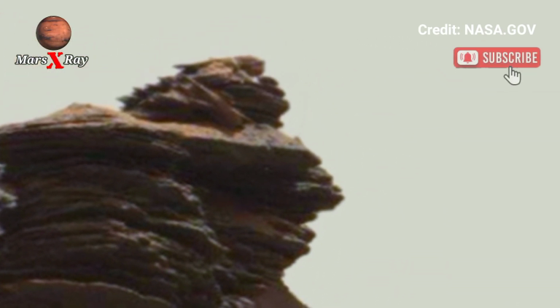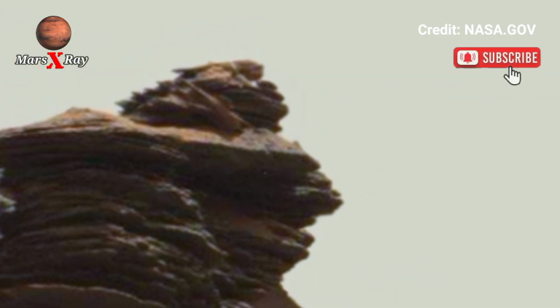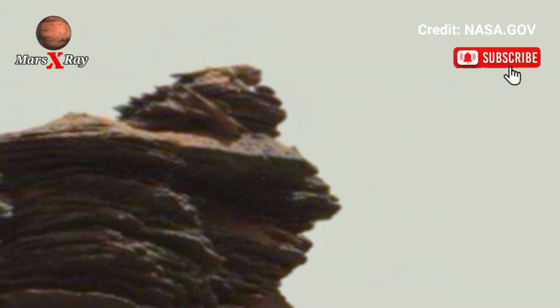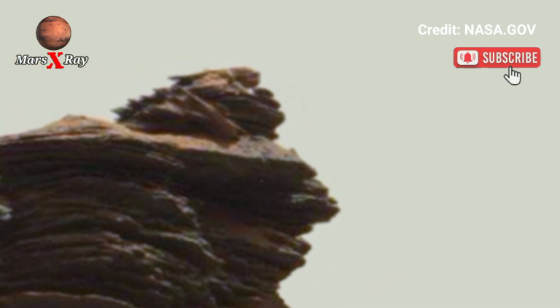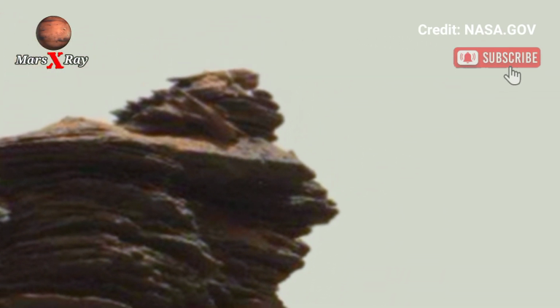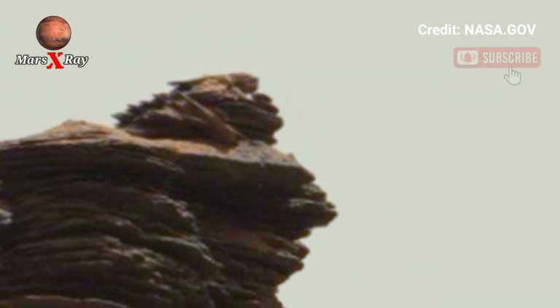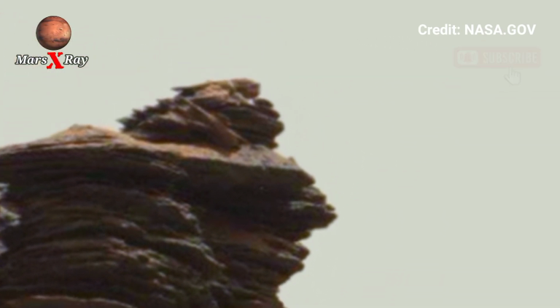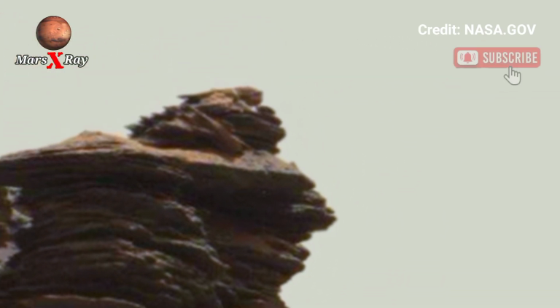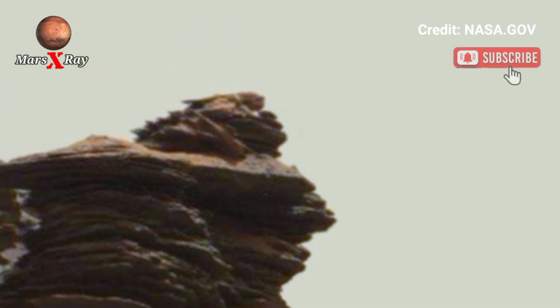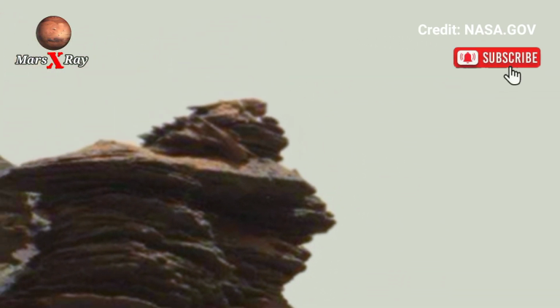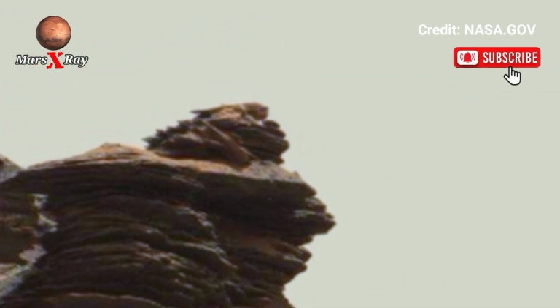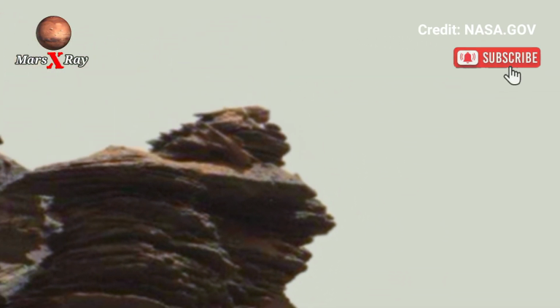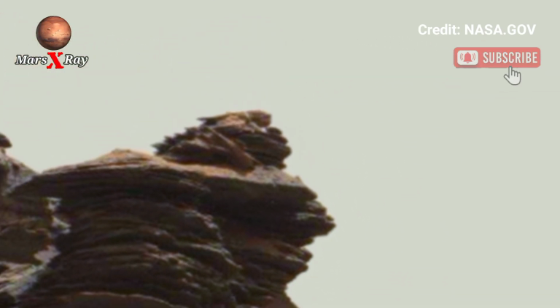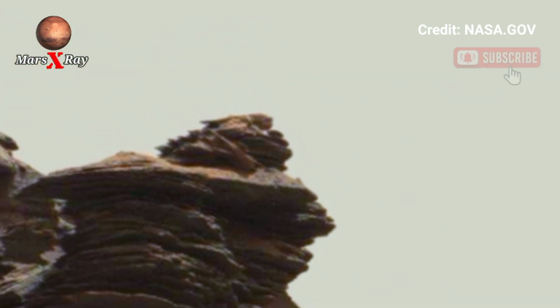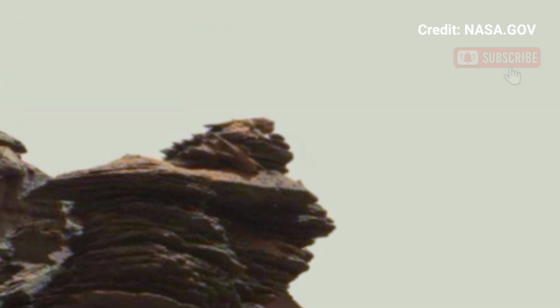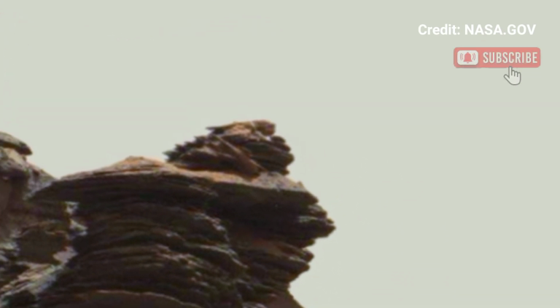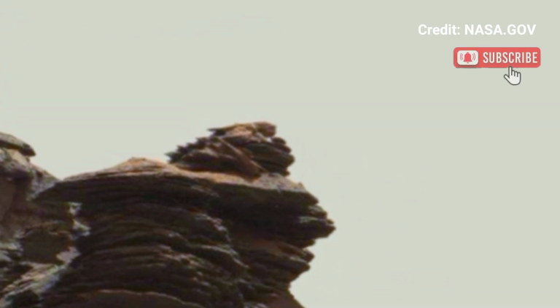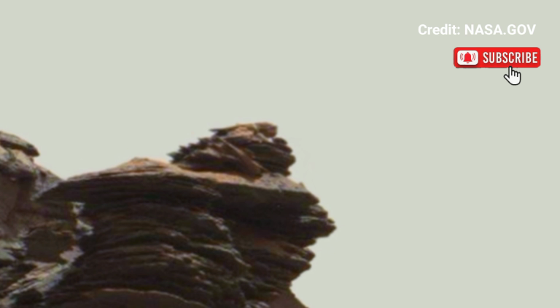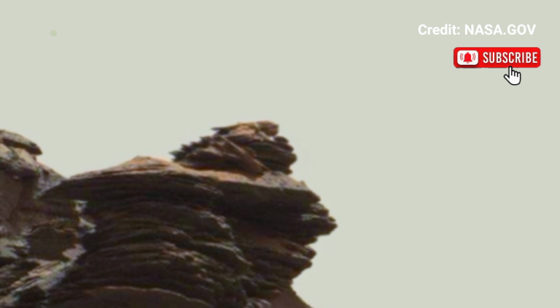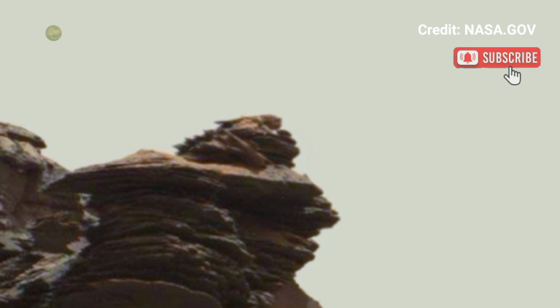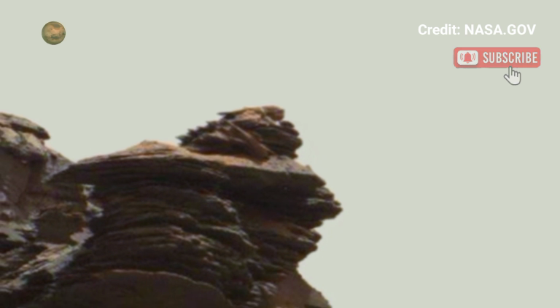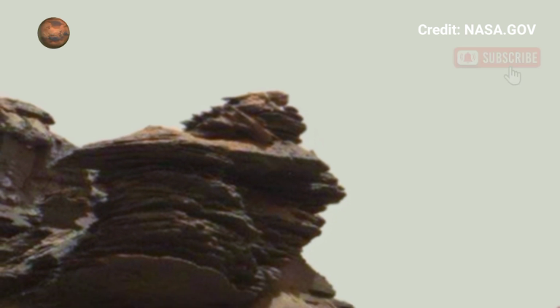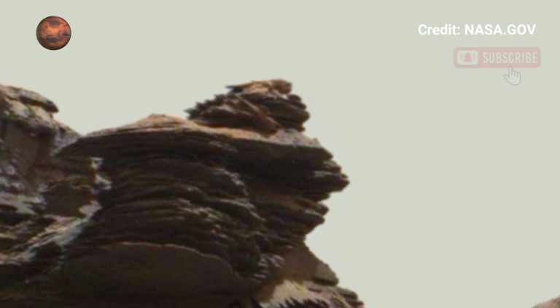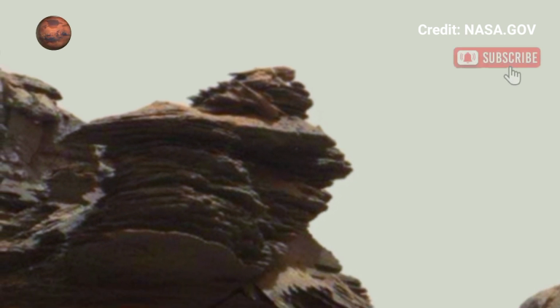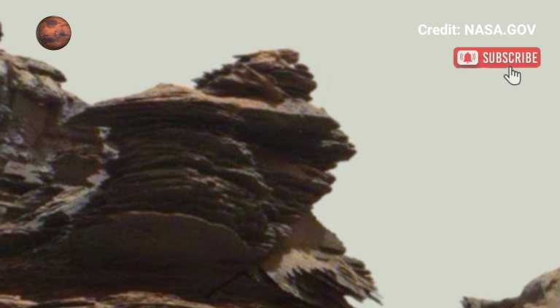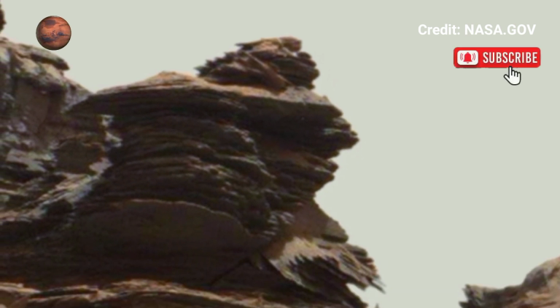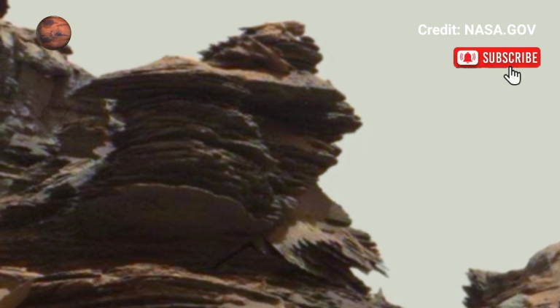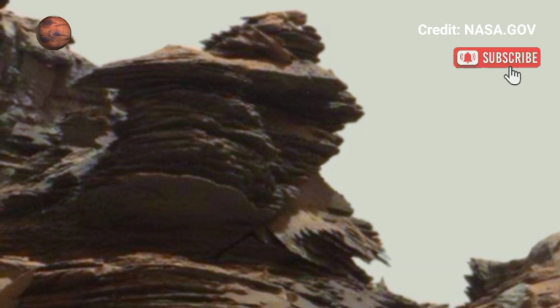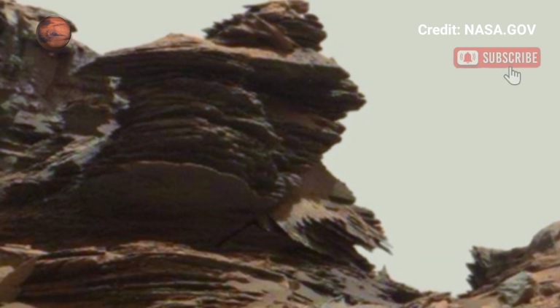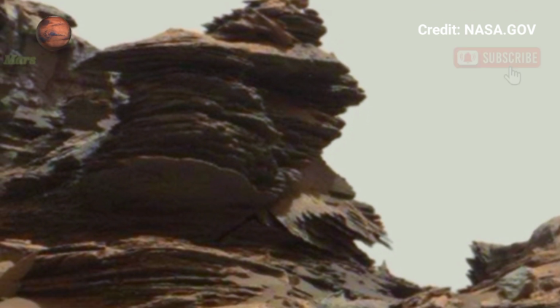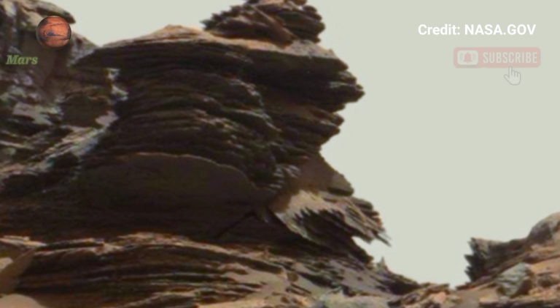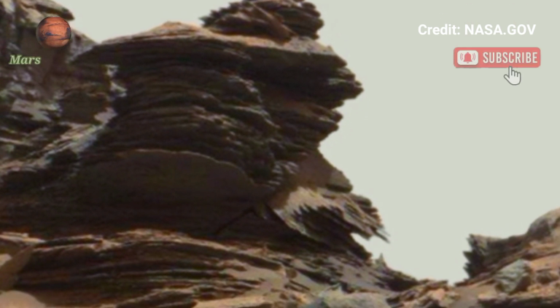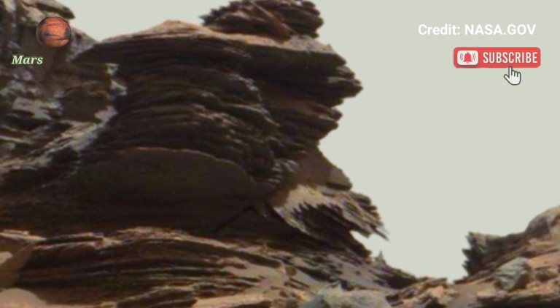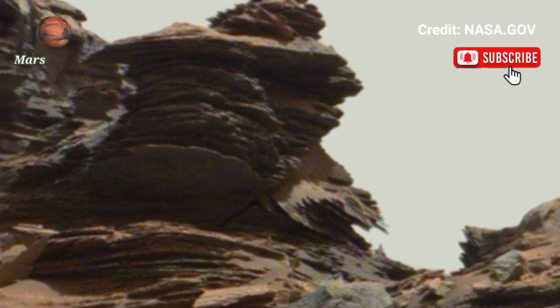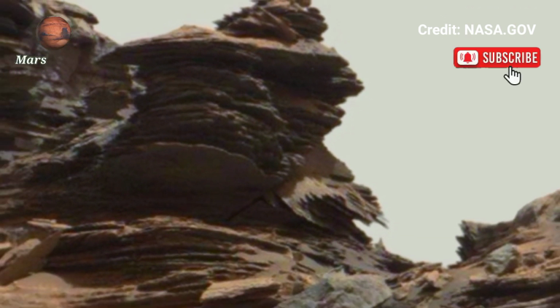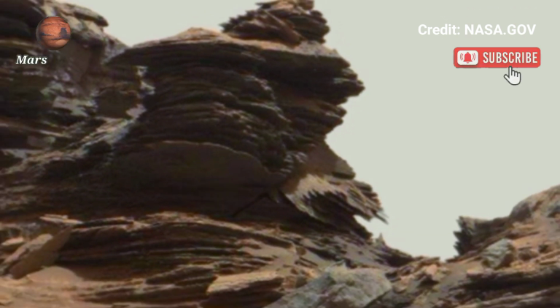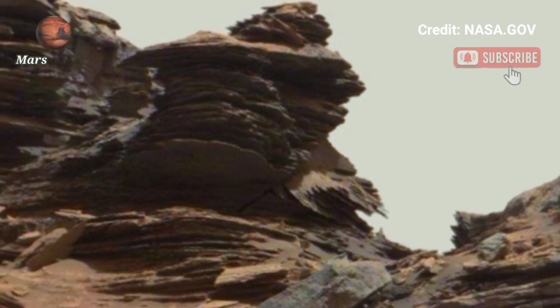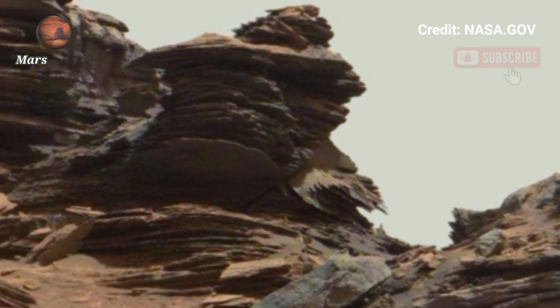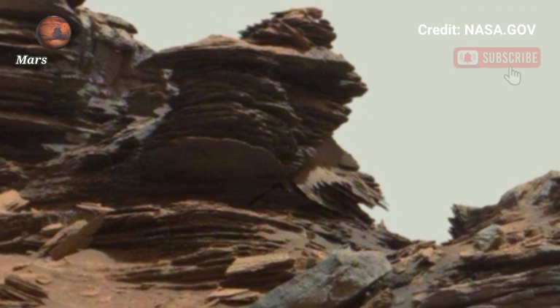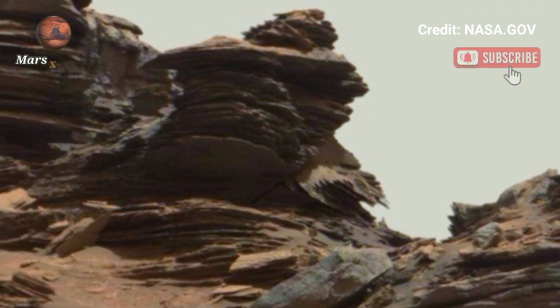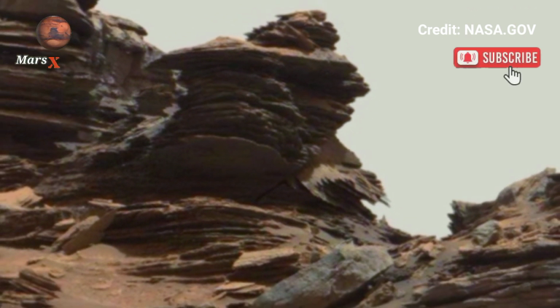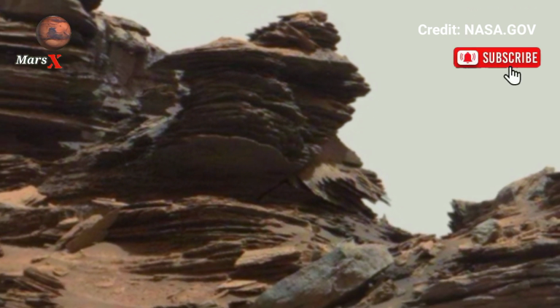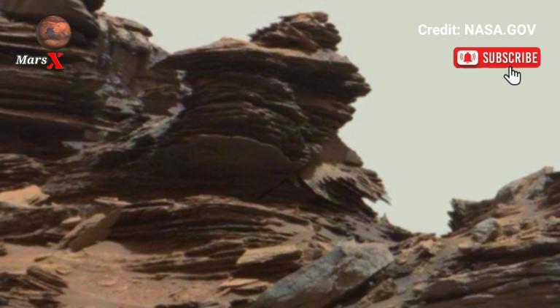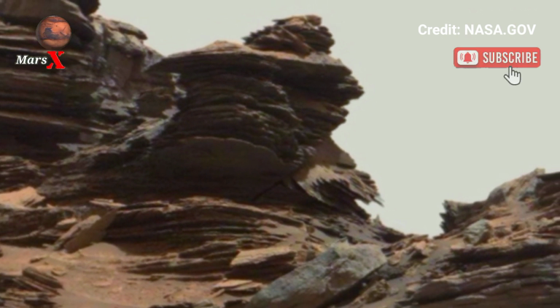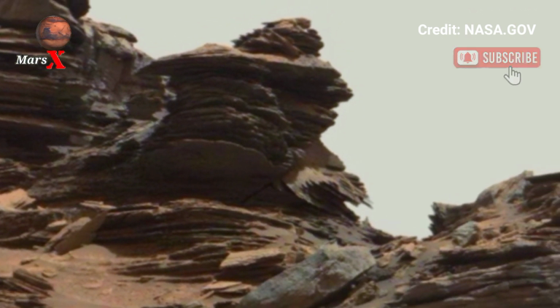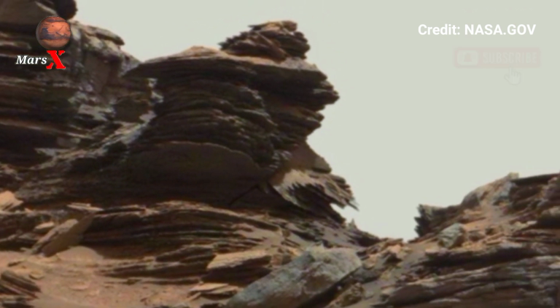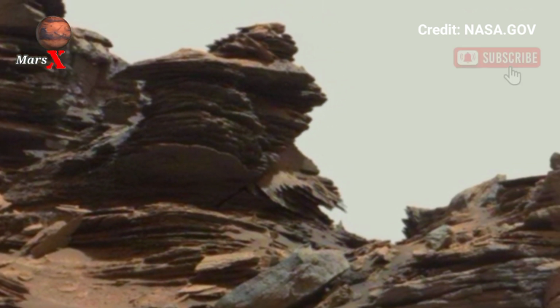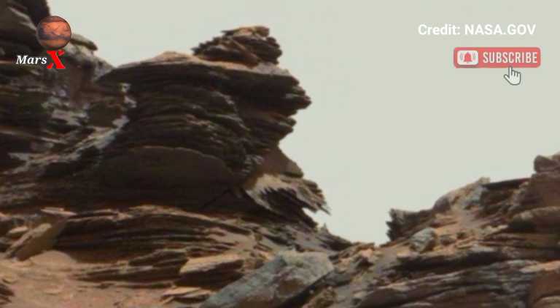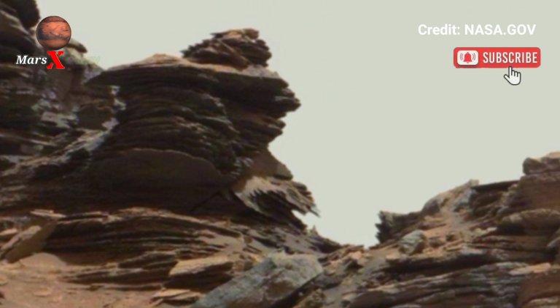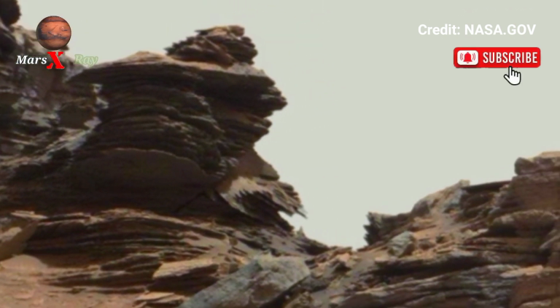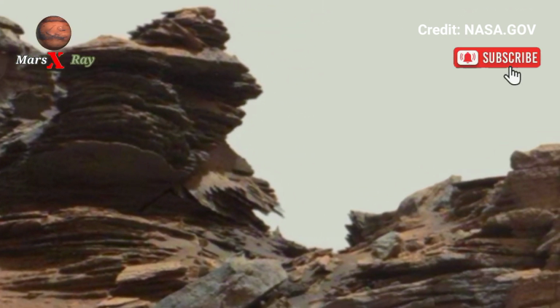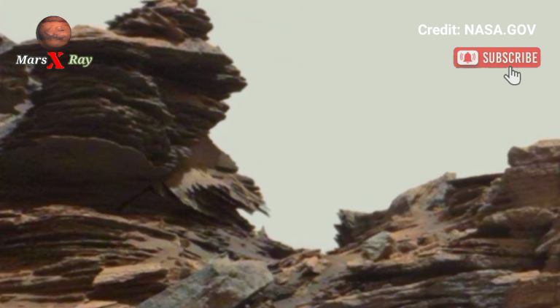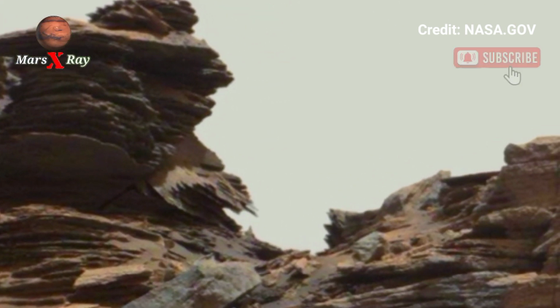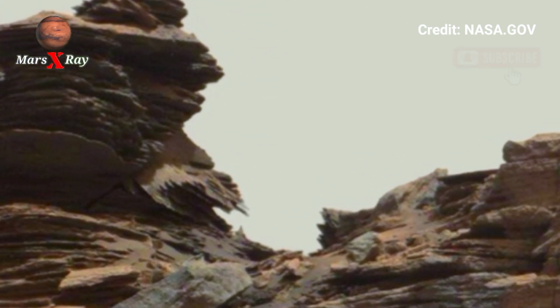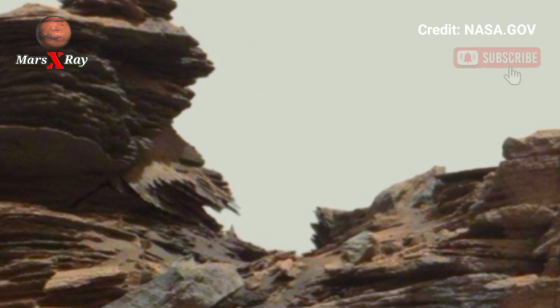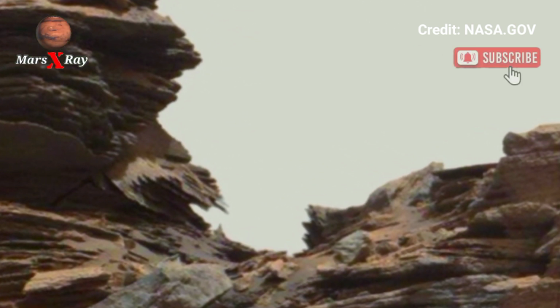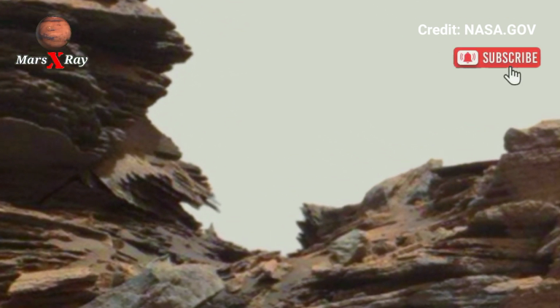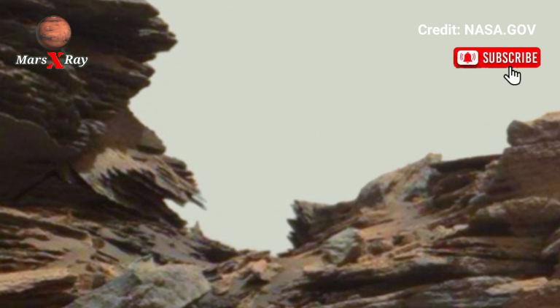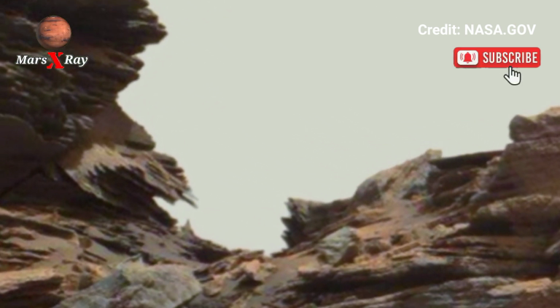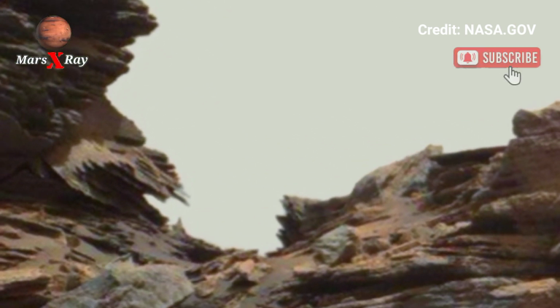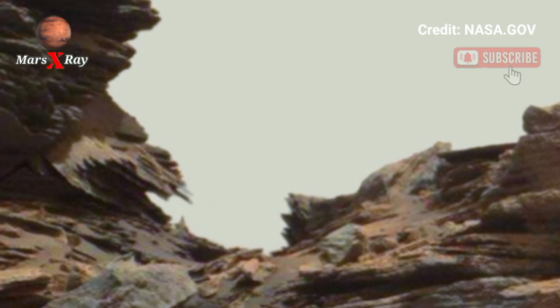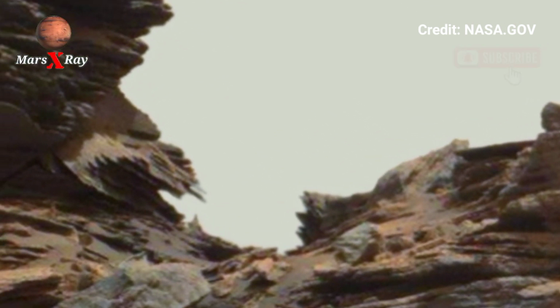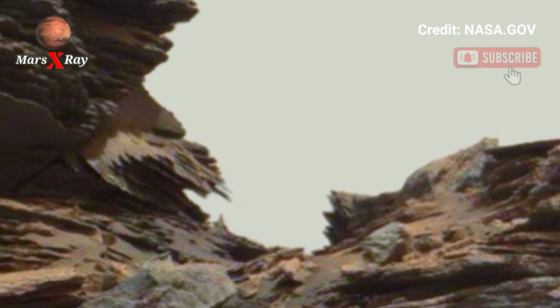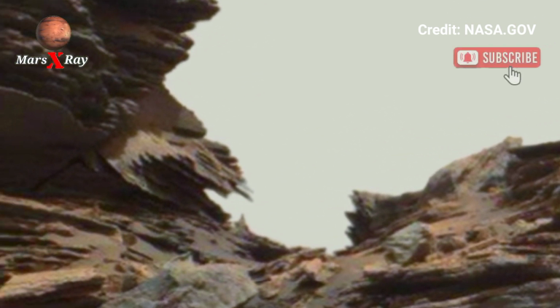More incredible discoveries await. Look at it — this is incredibly detailed footage of the red planet.